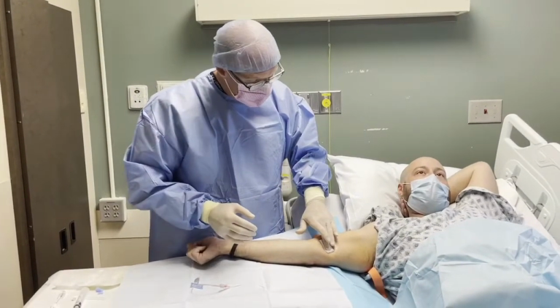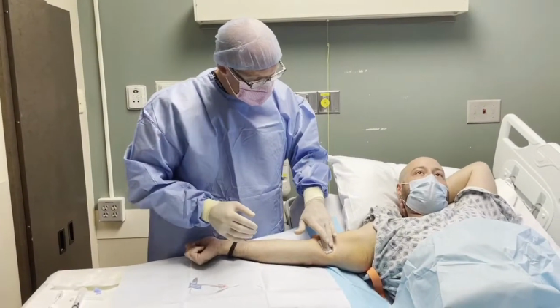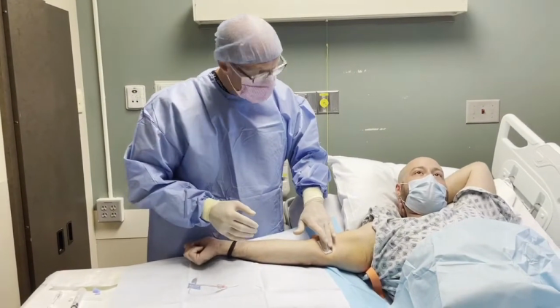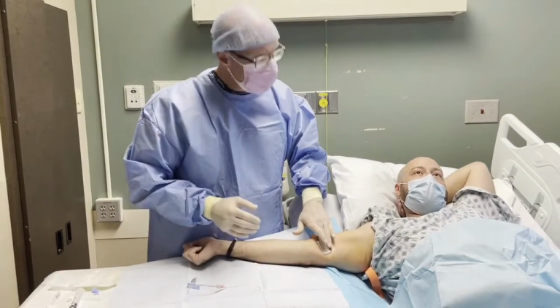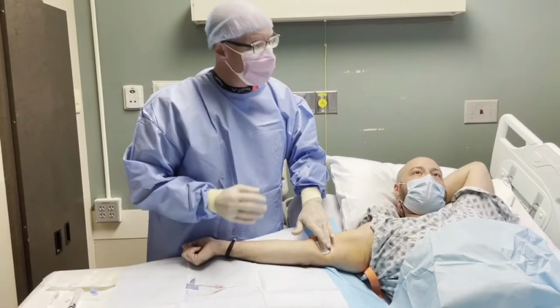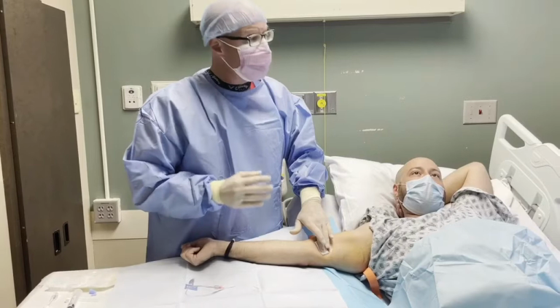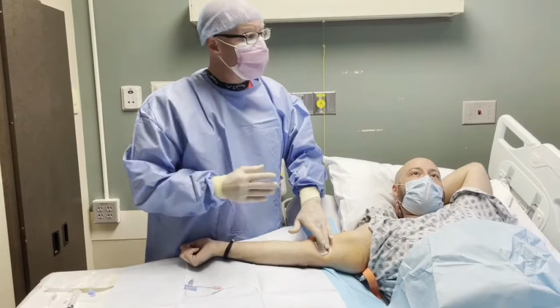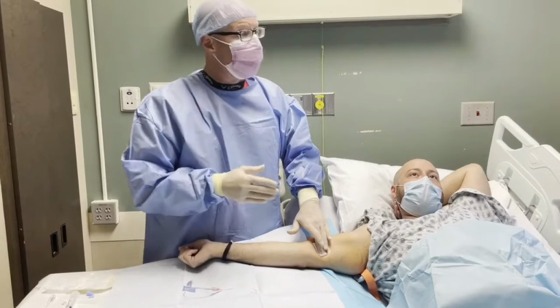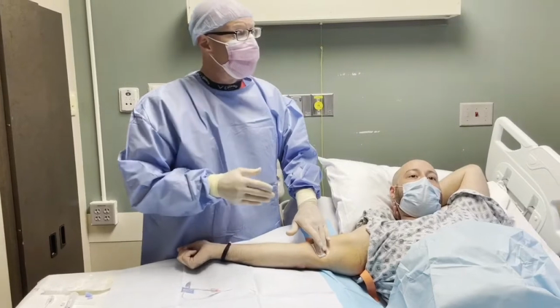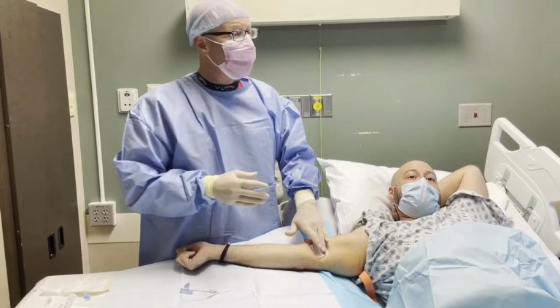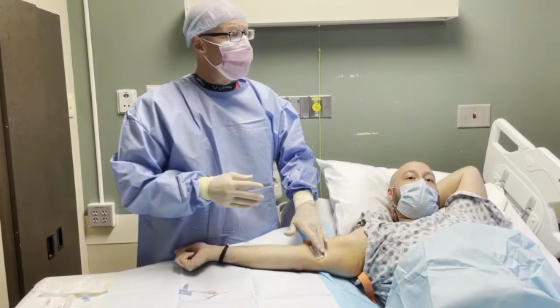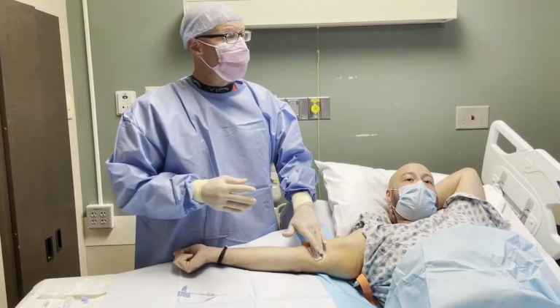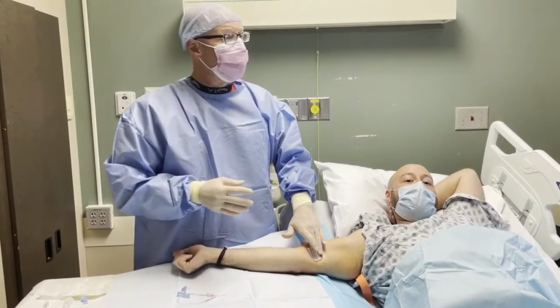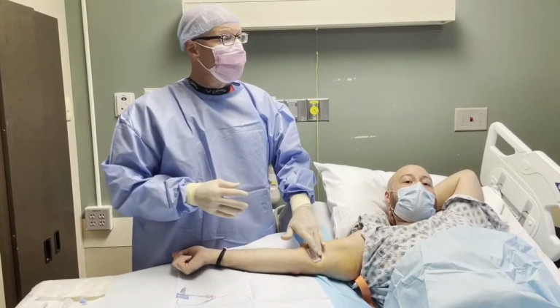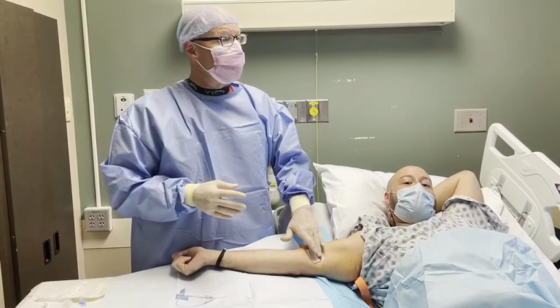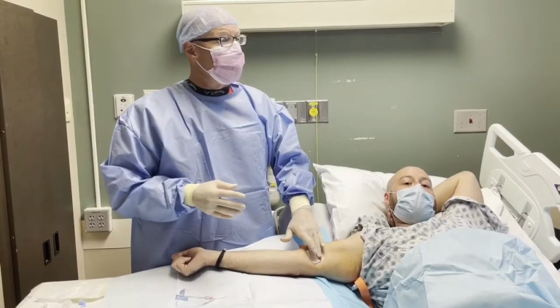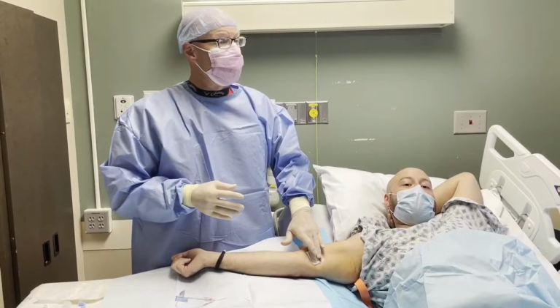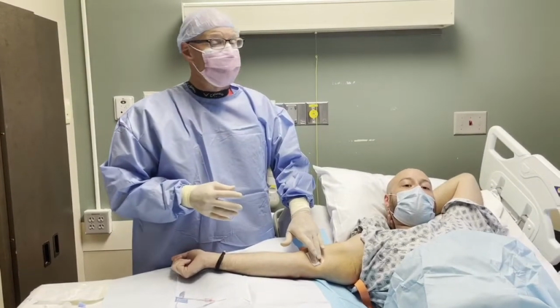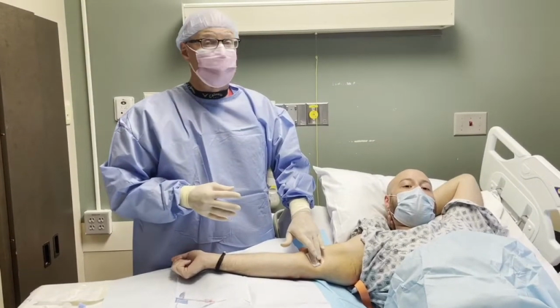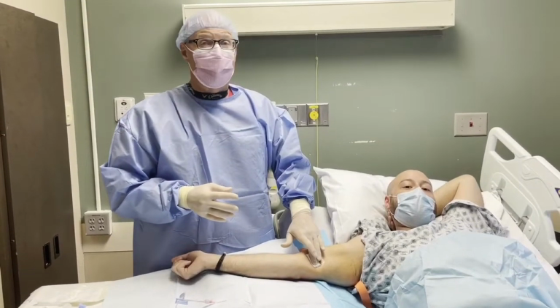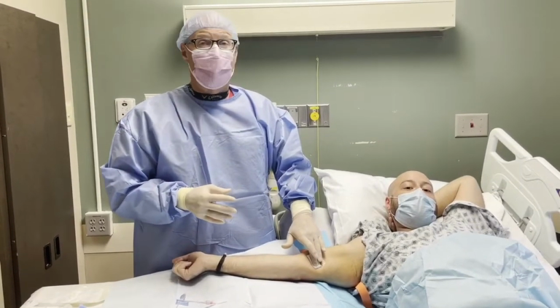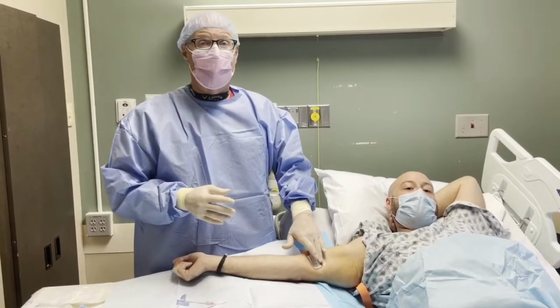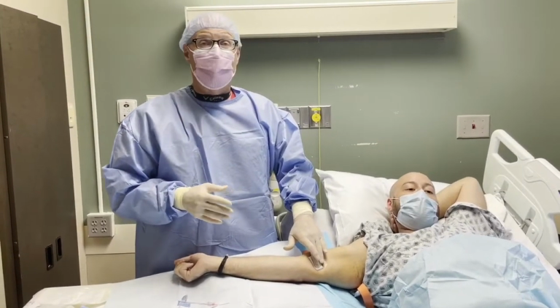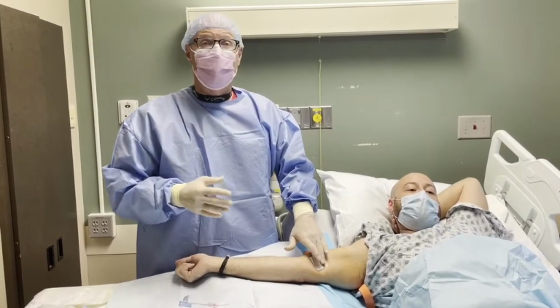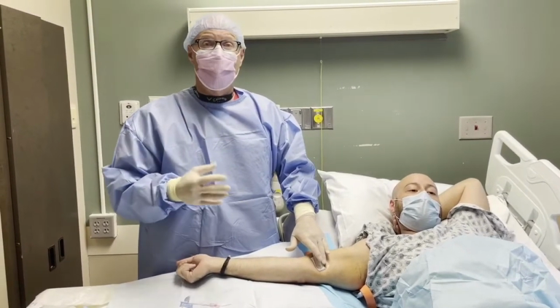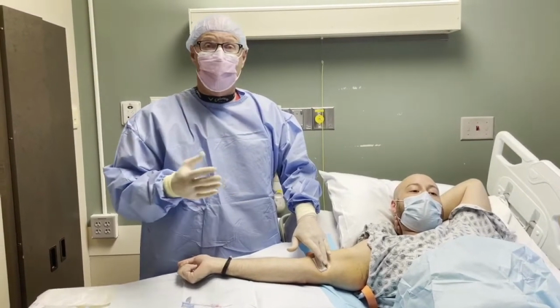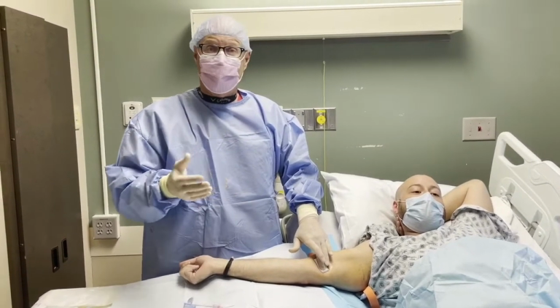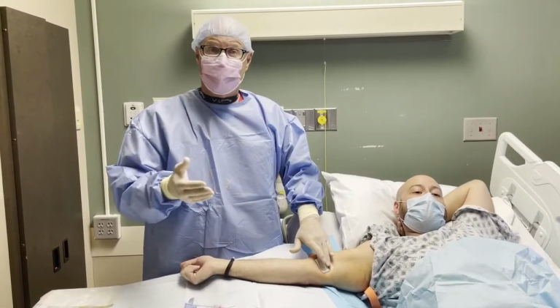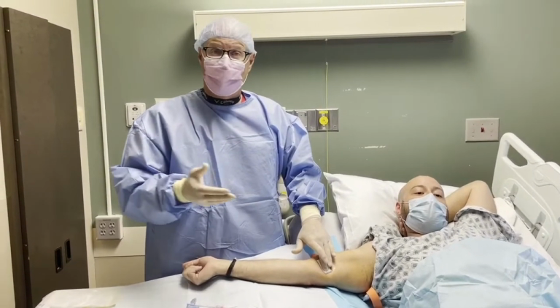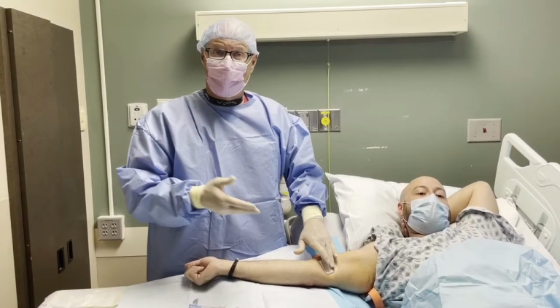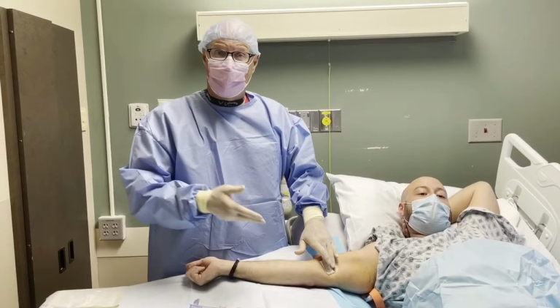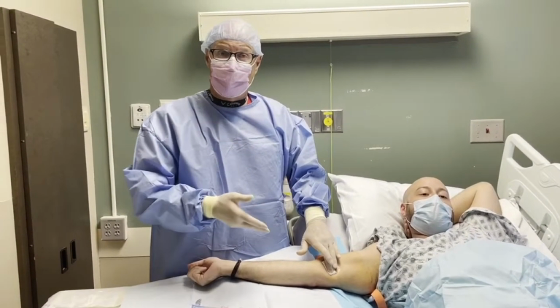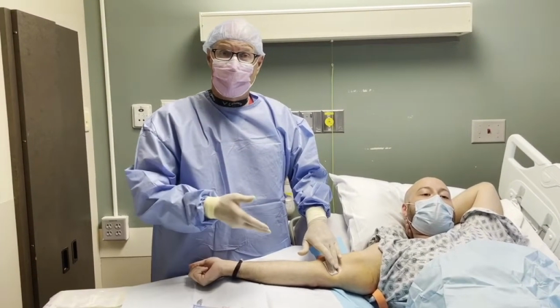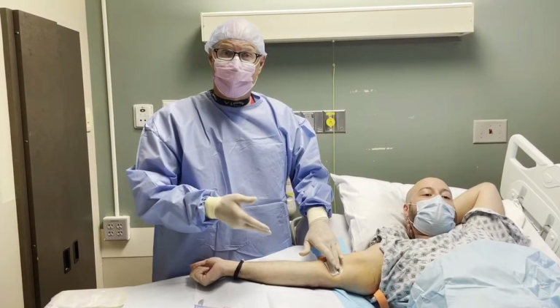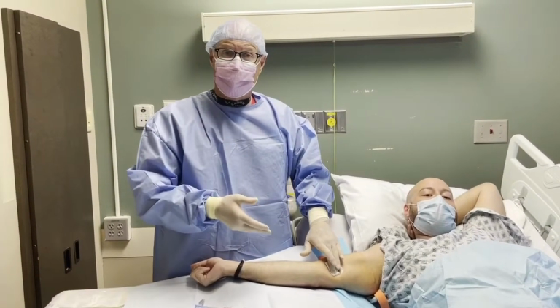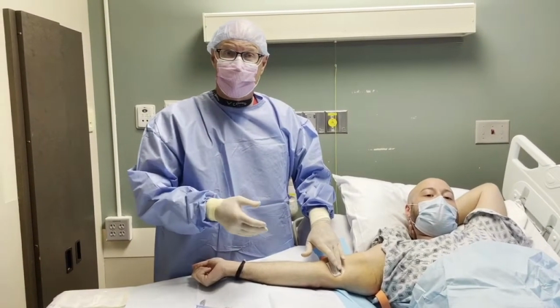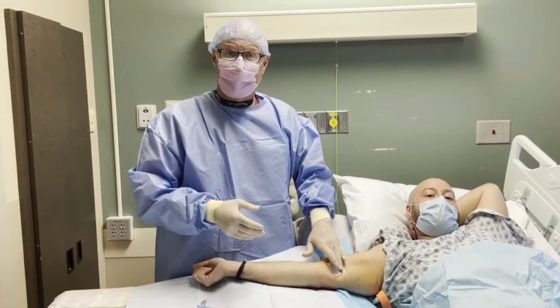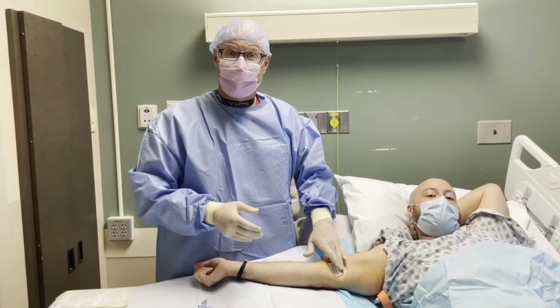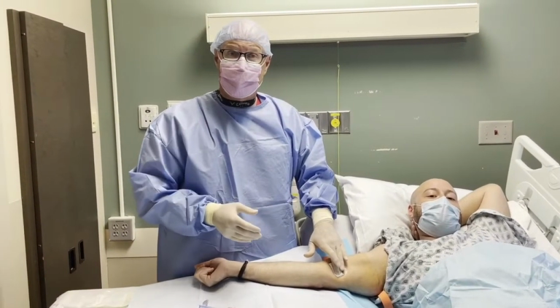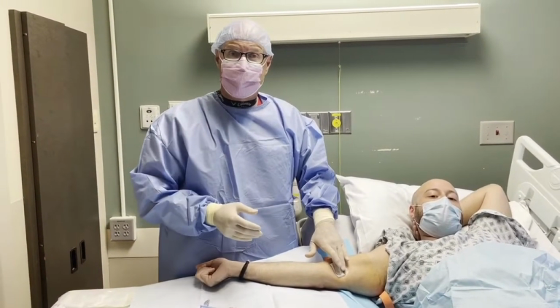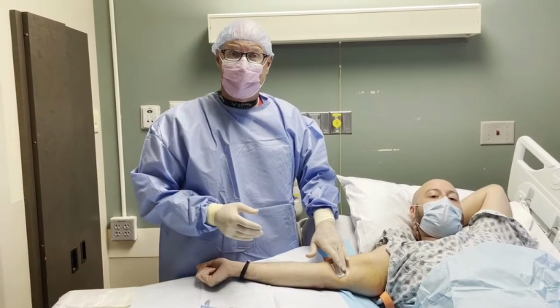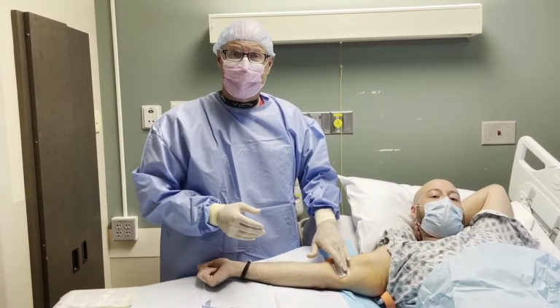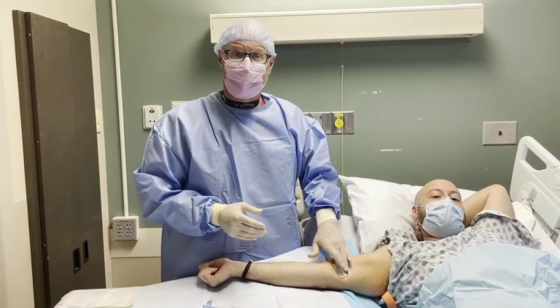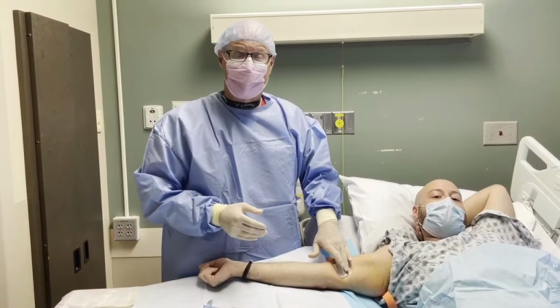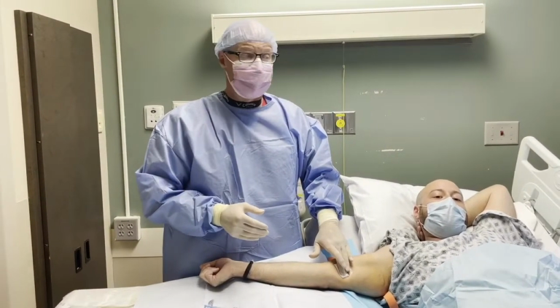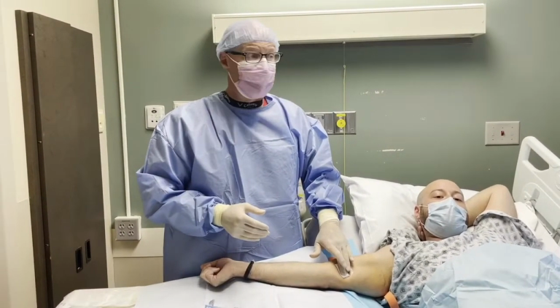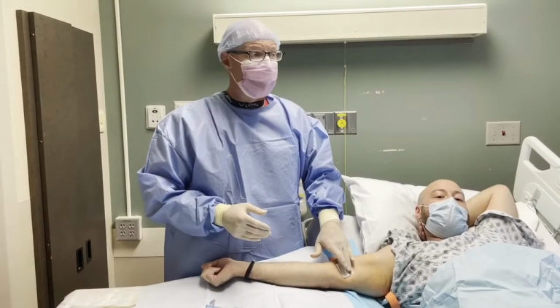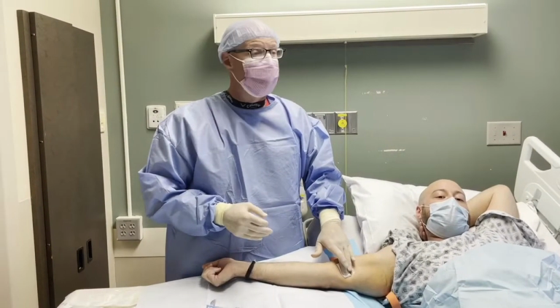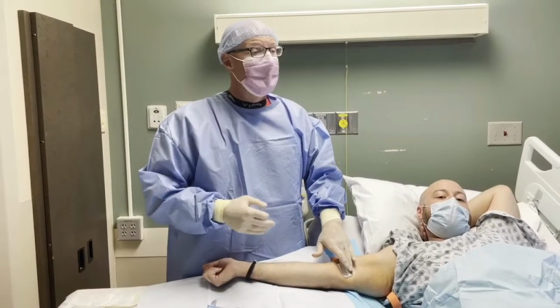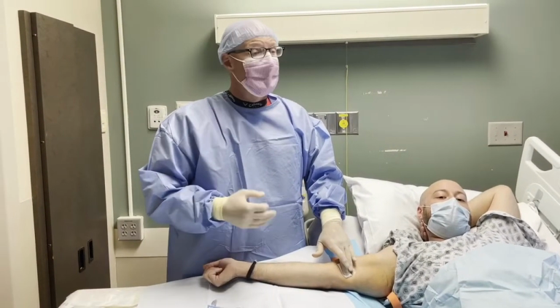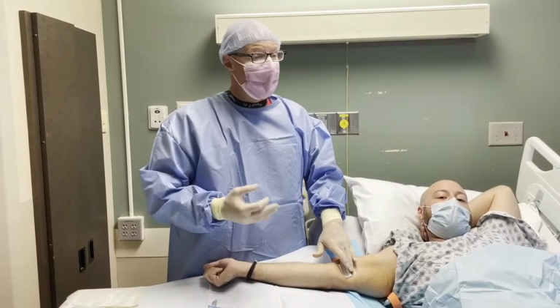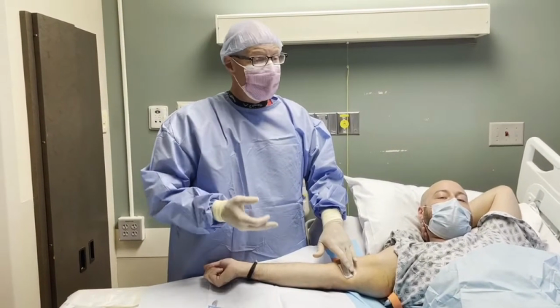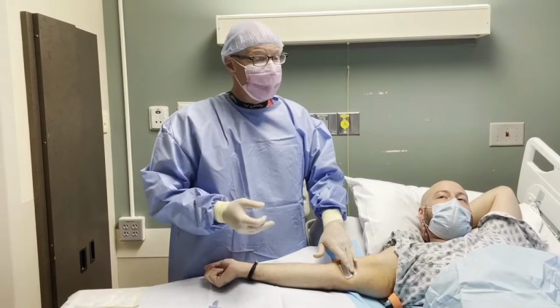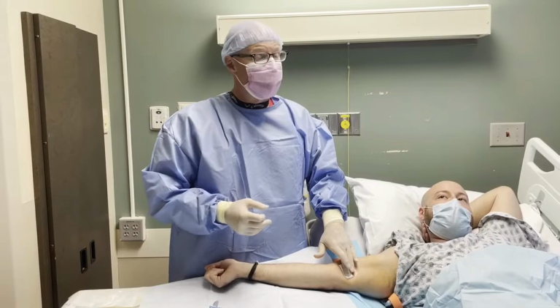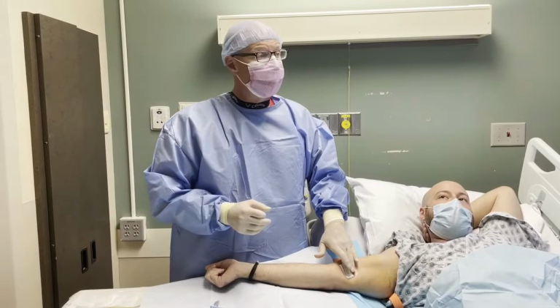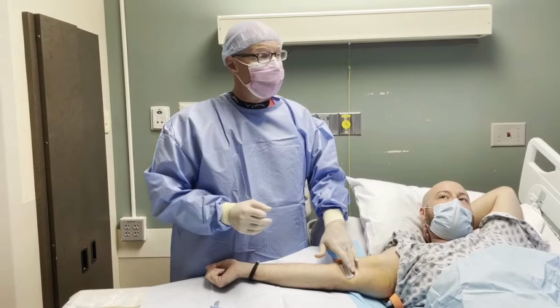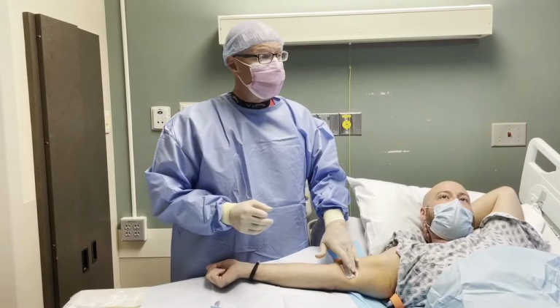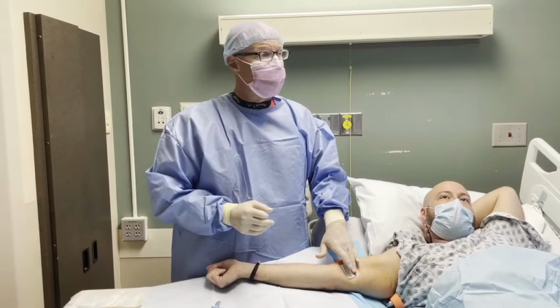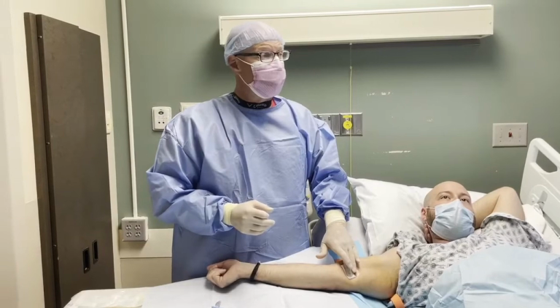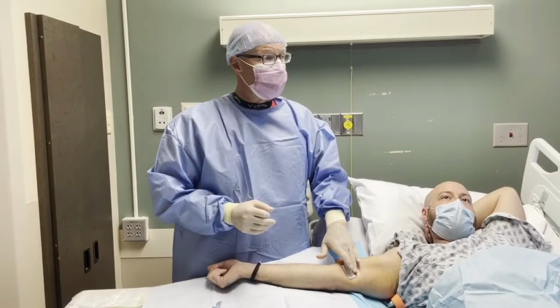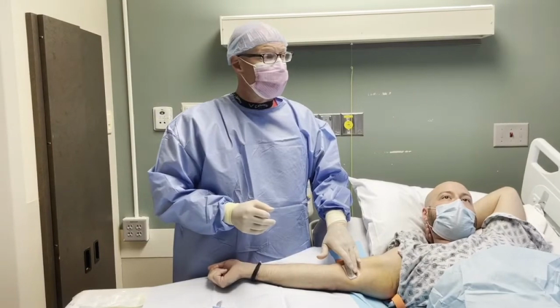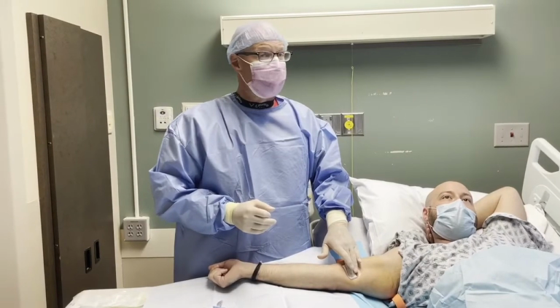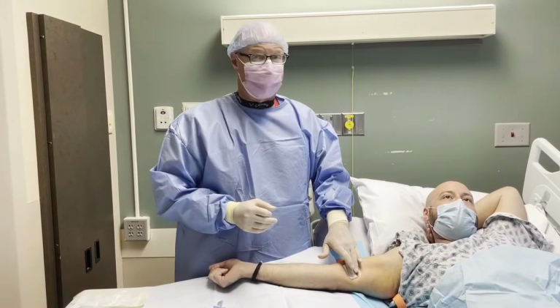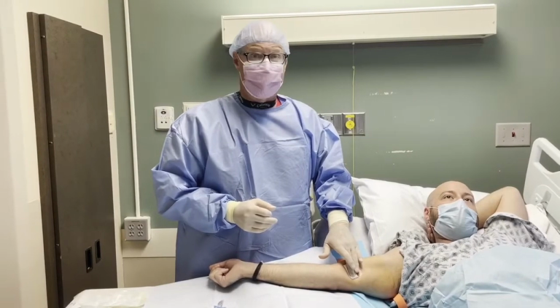Patient tolerated the procedure well. We're just going to hold pressure on the site right now, and we'll finish with a tegaderm dressing.